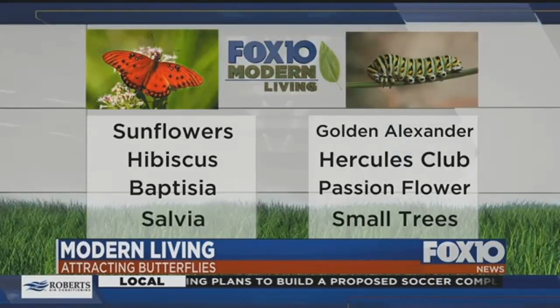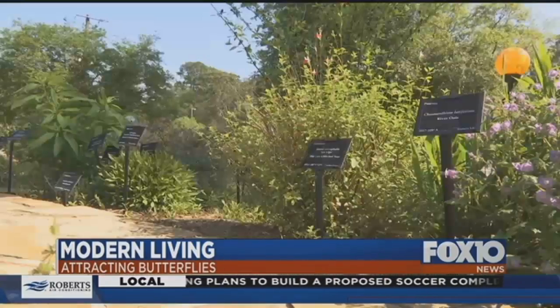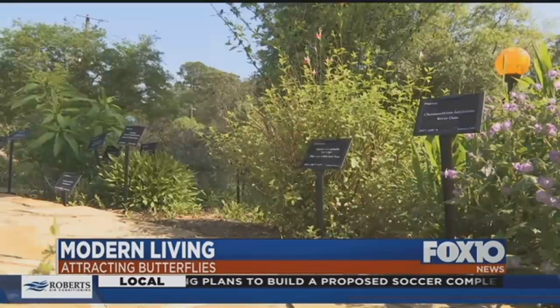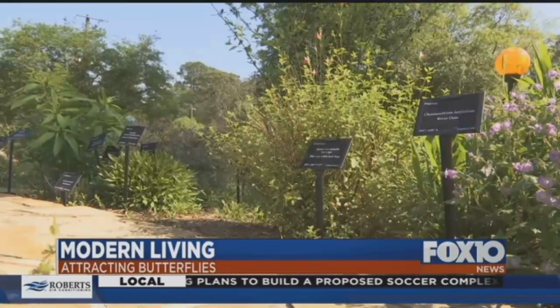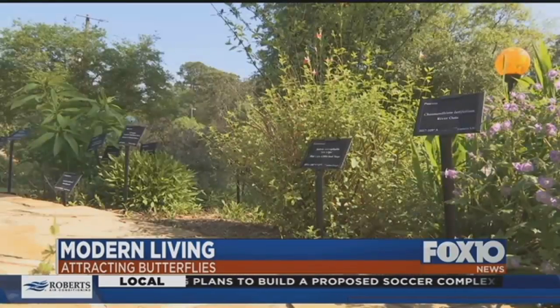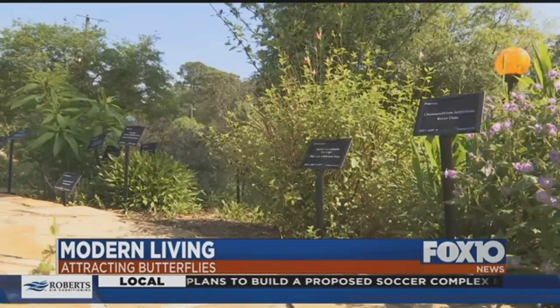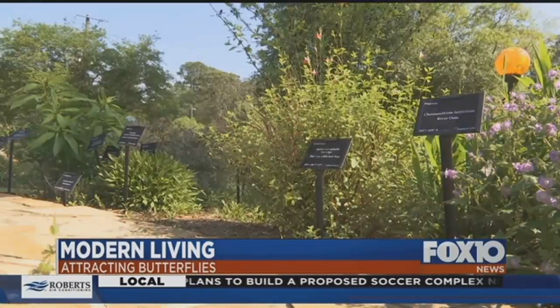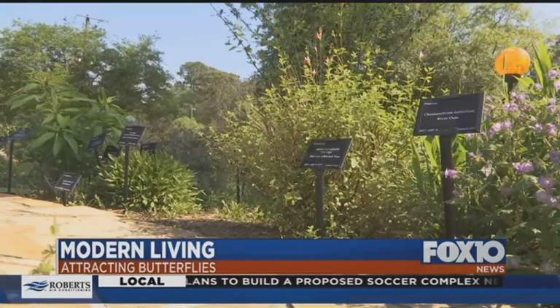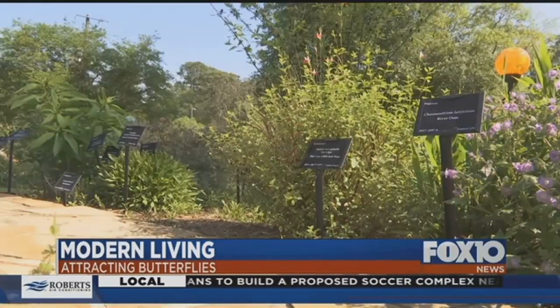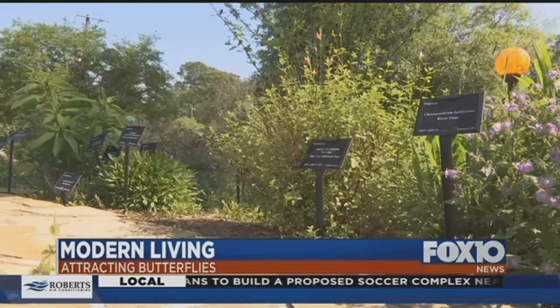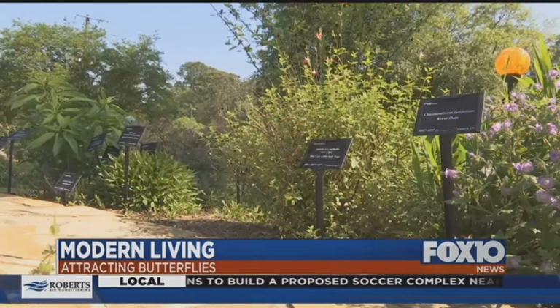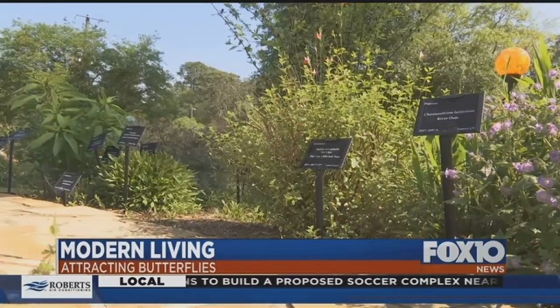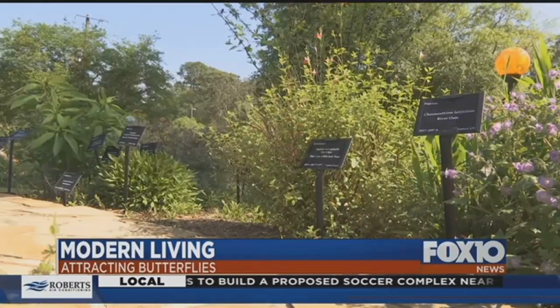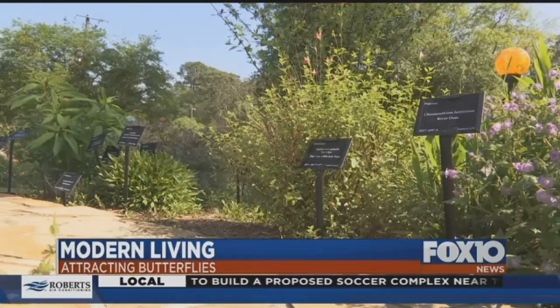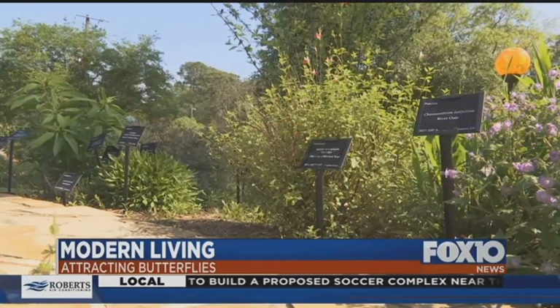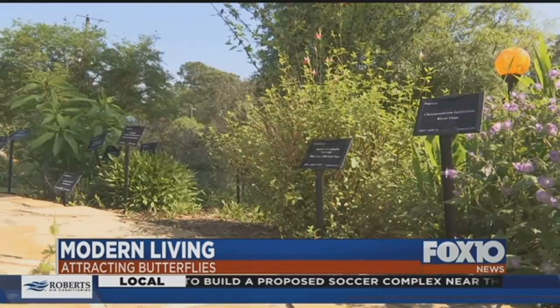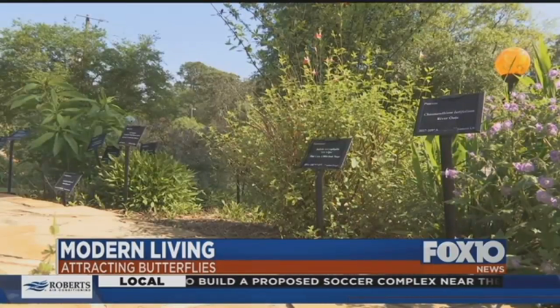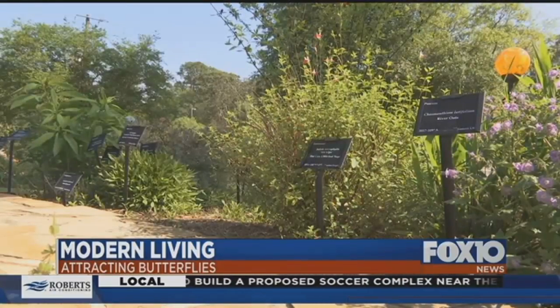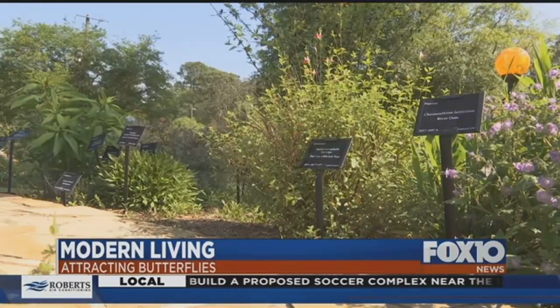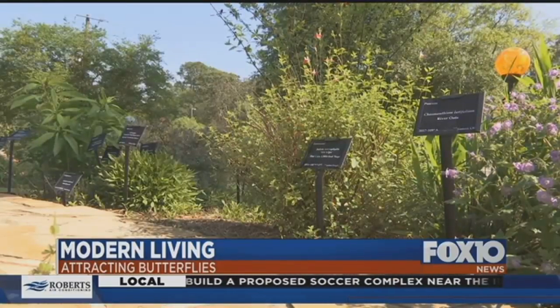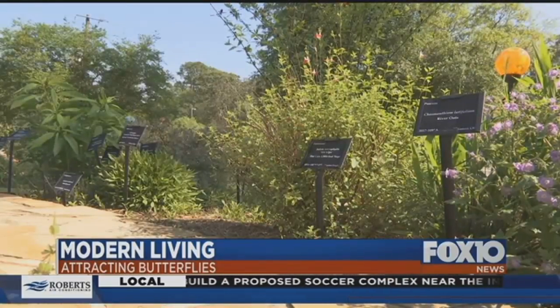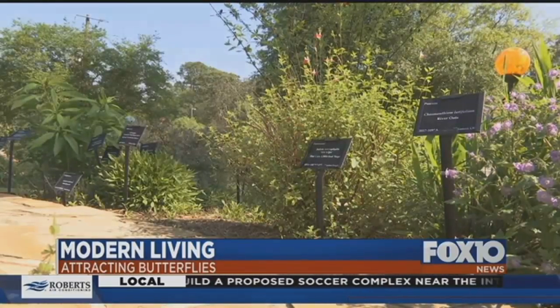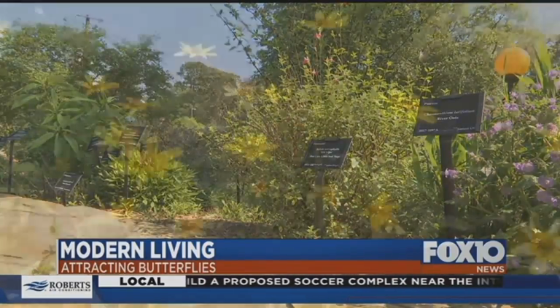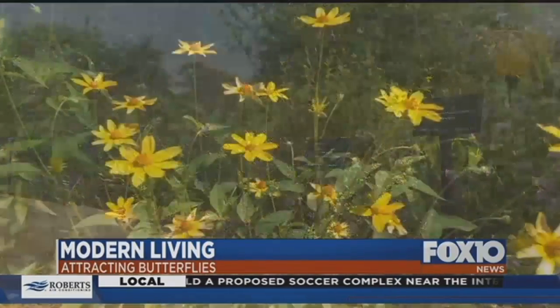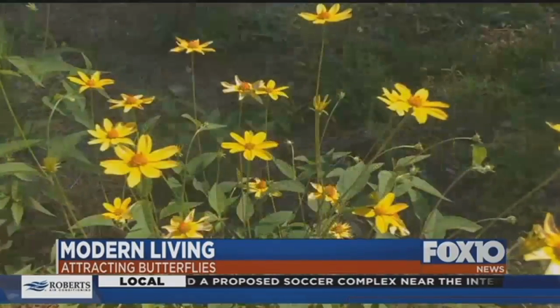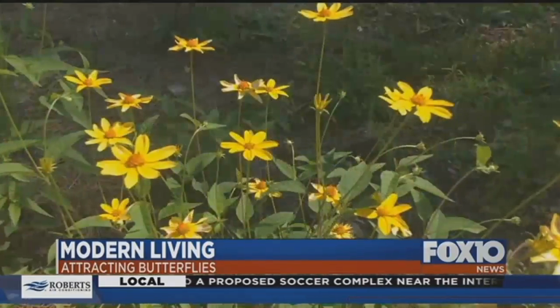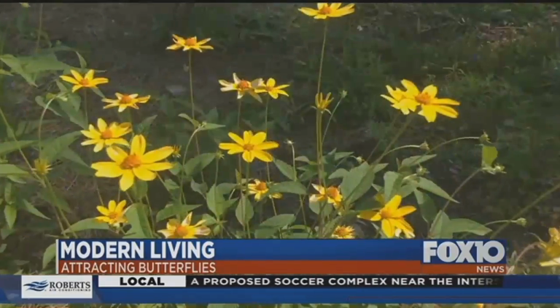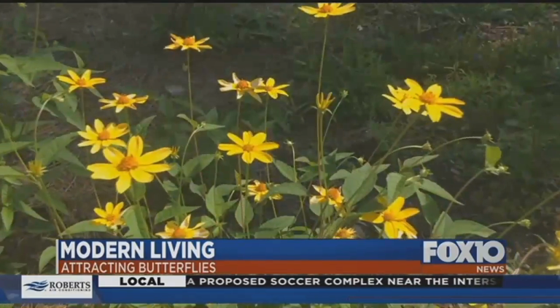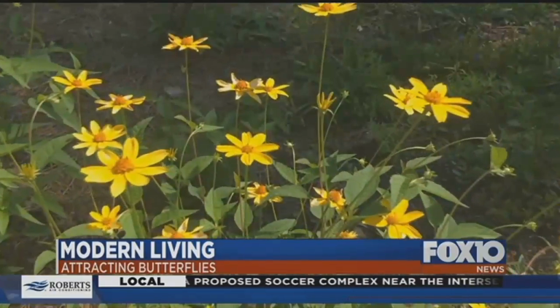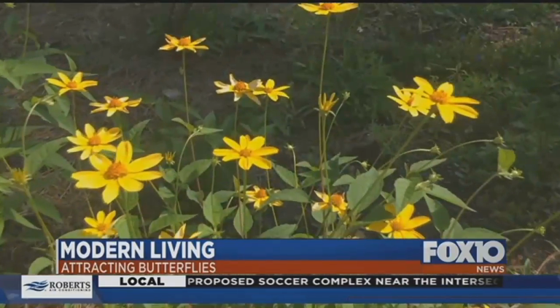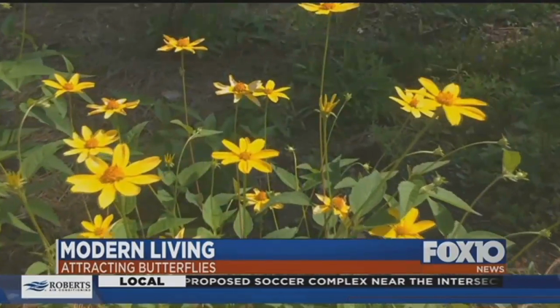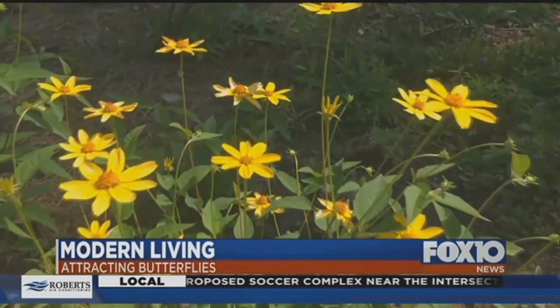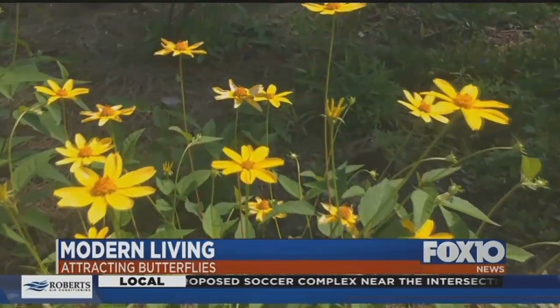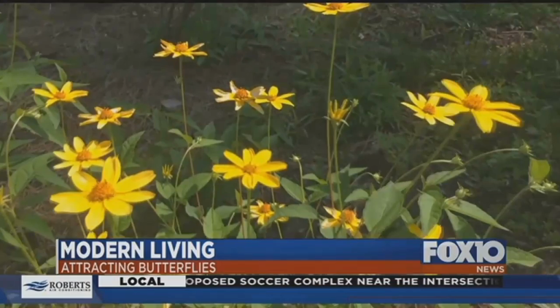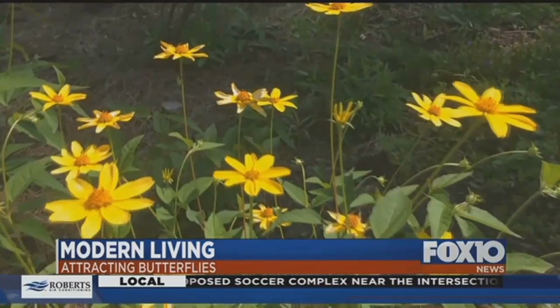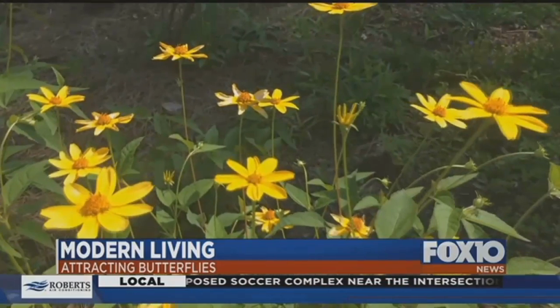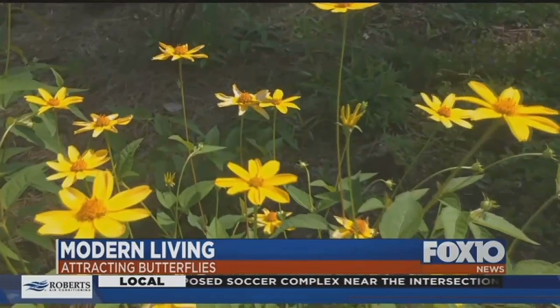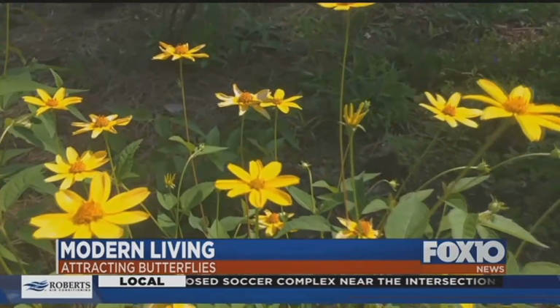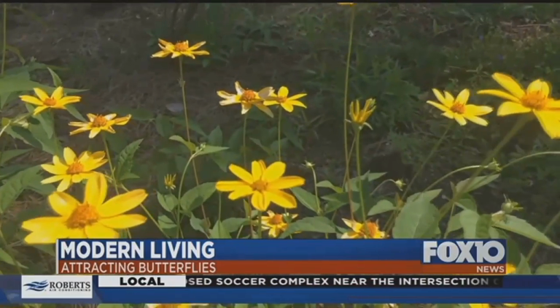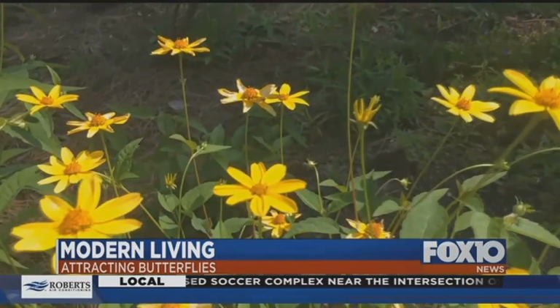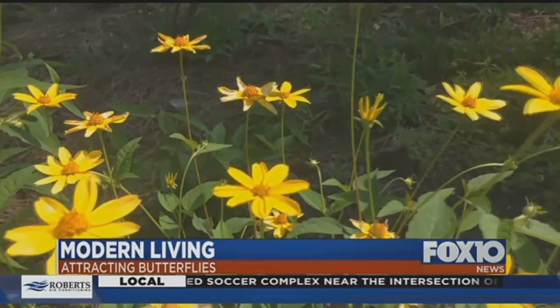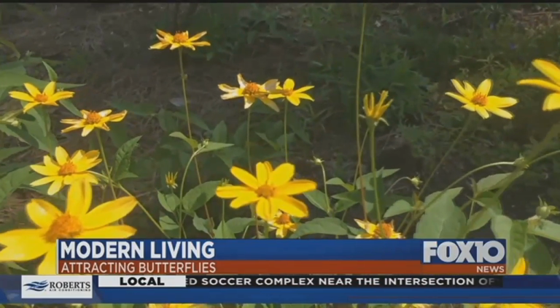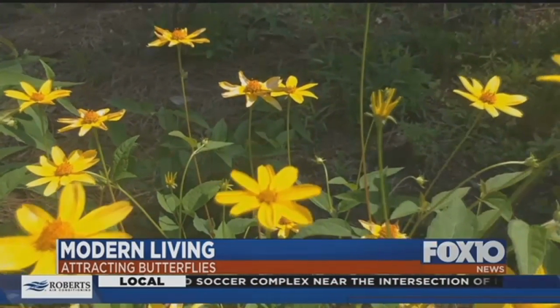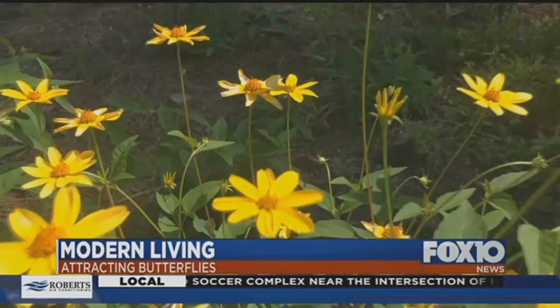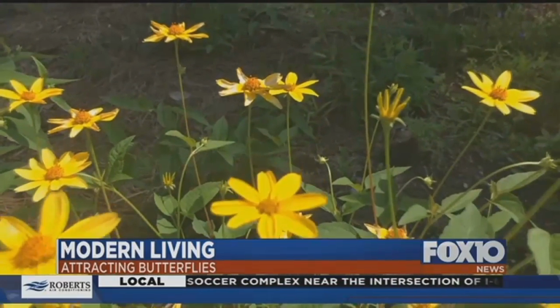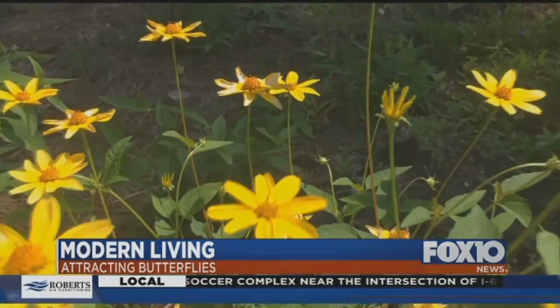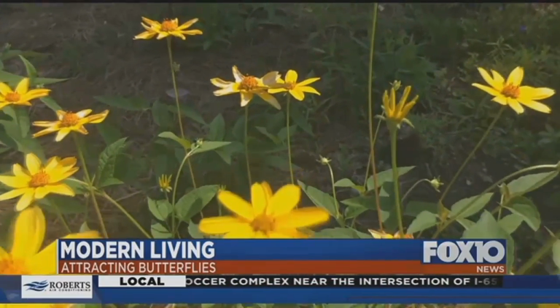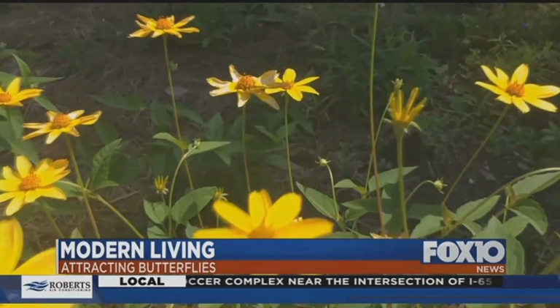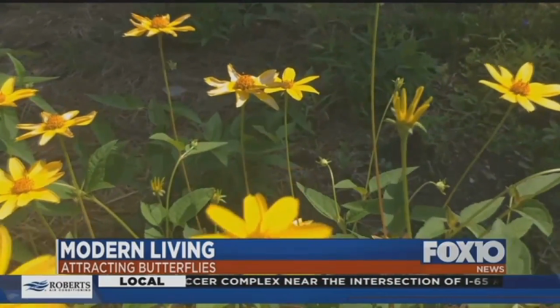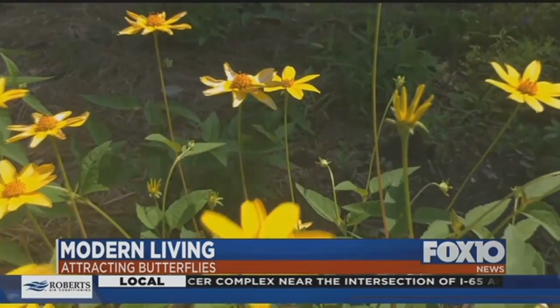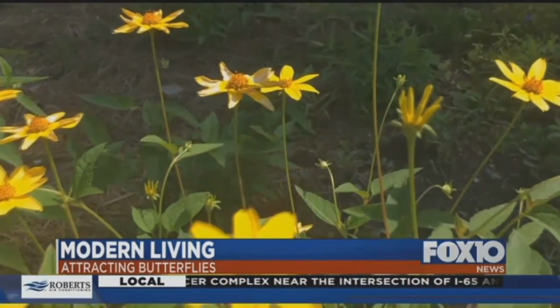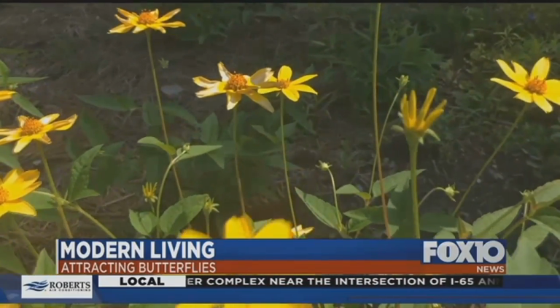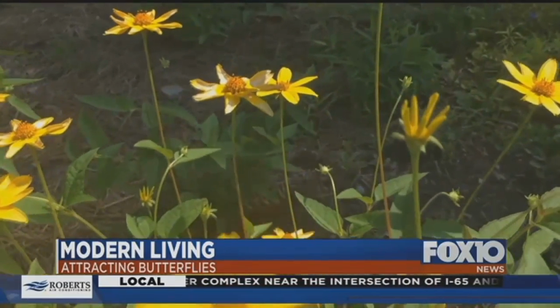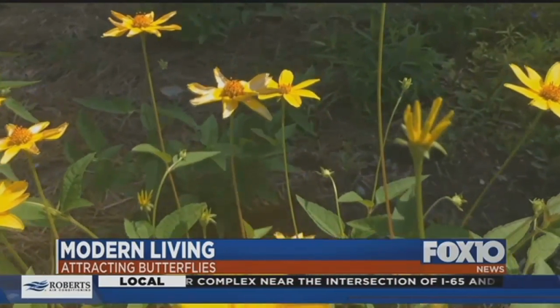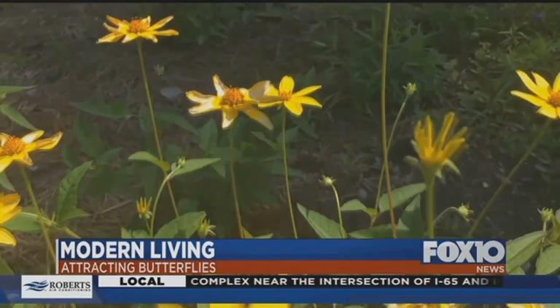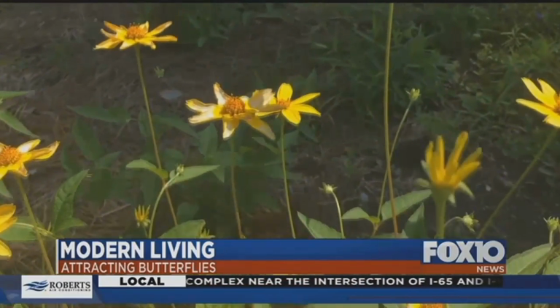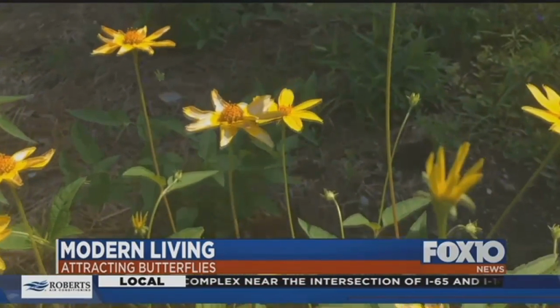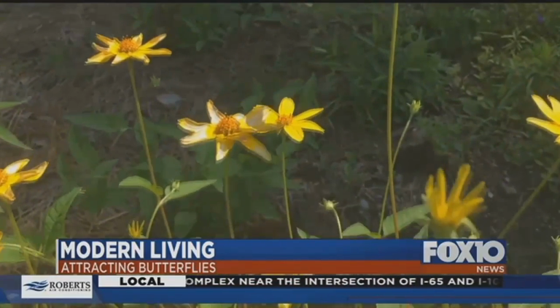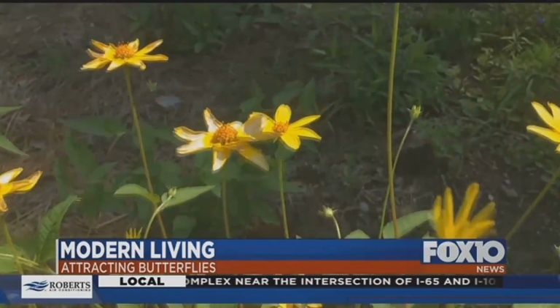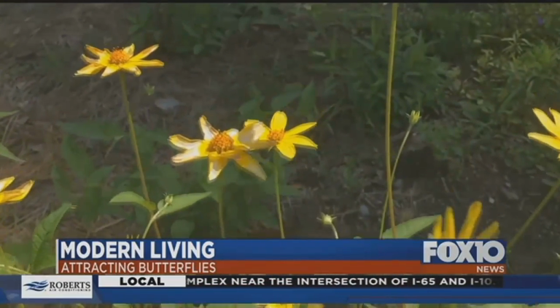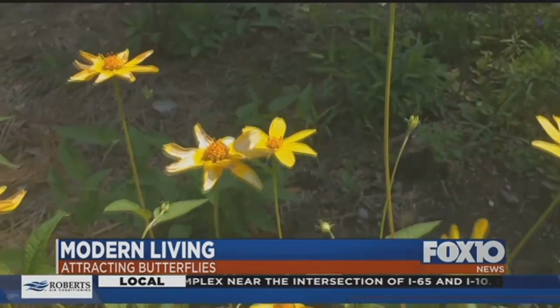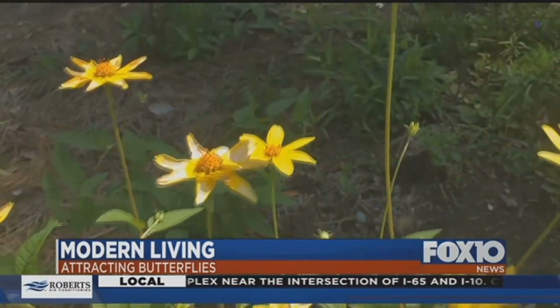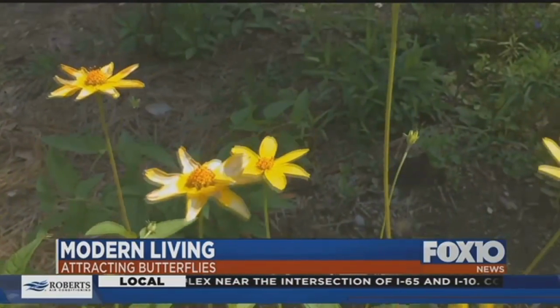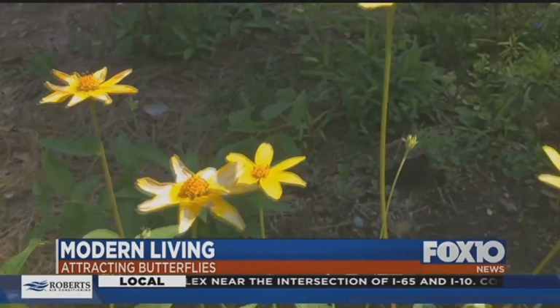So turn your yard into a buffet for these bugs and you'll see a lot of fluttering this summer. For Fox 10 Modern Living, I'm Matt Barentine.